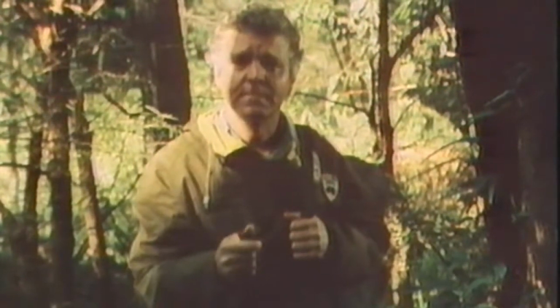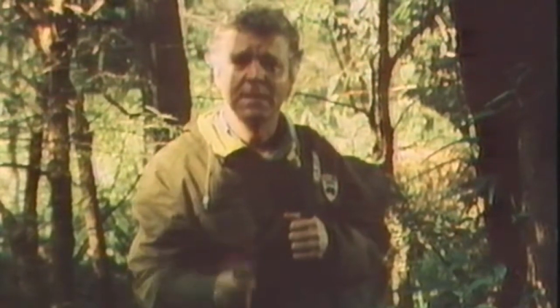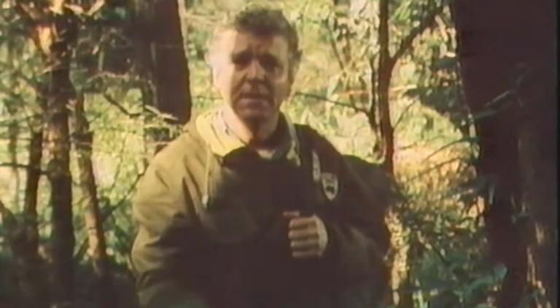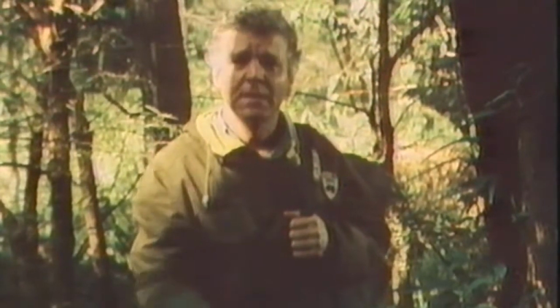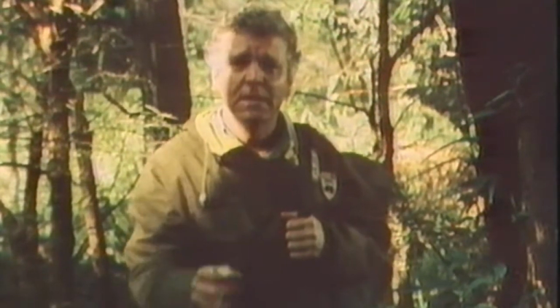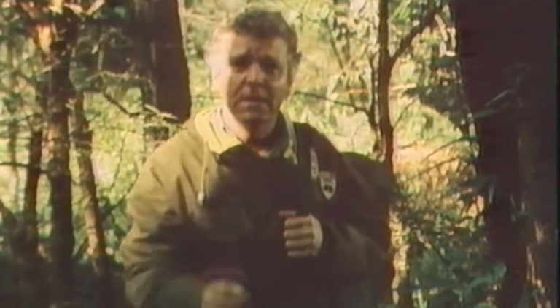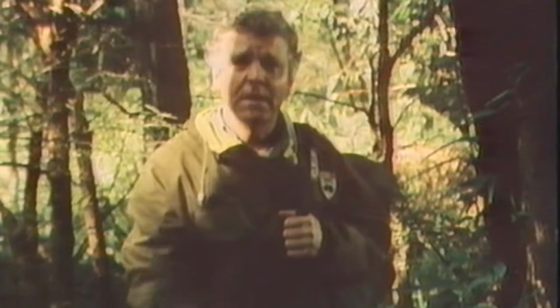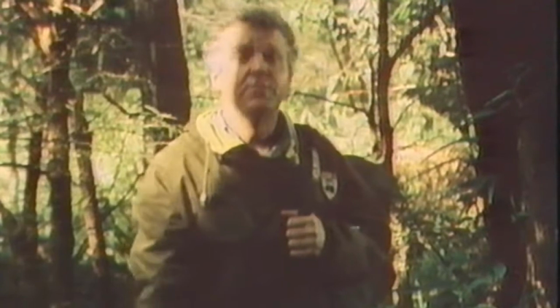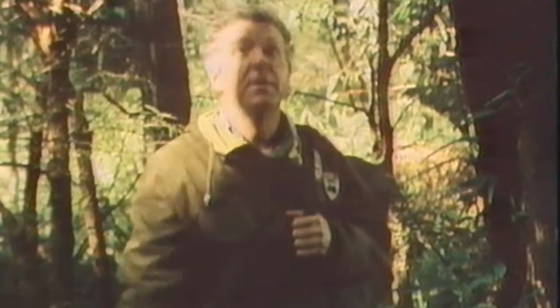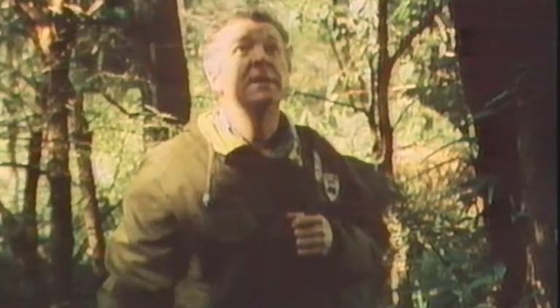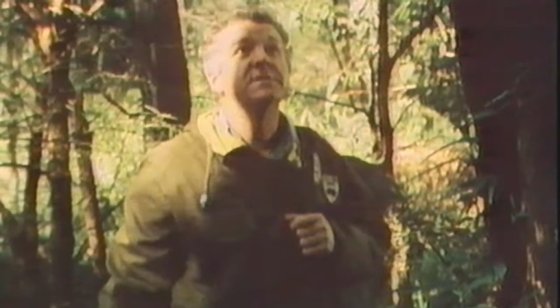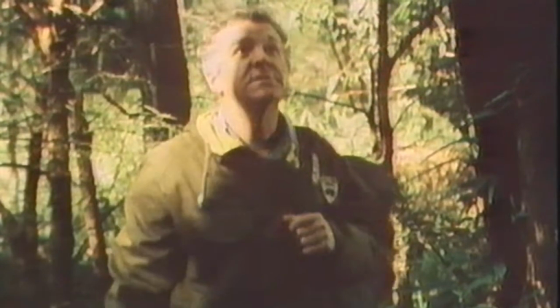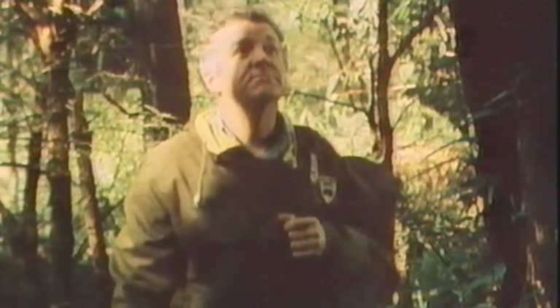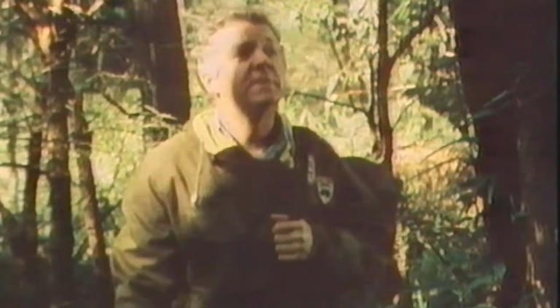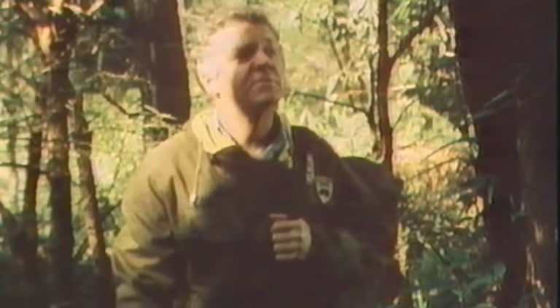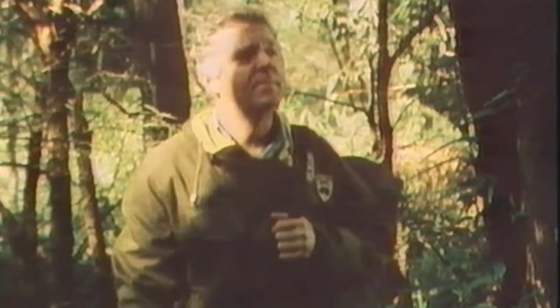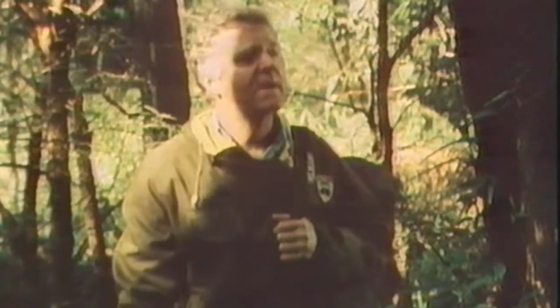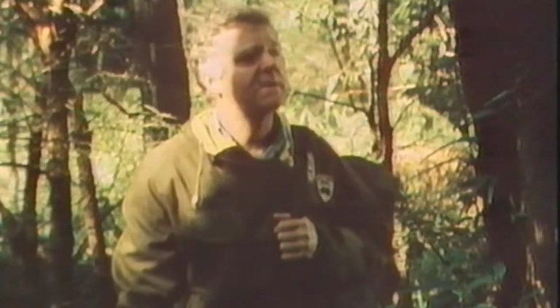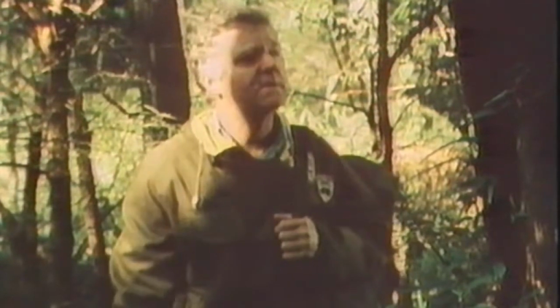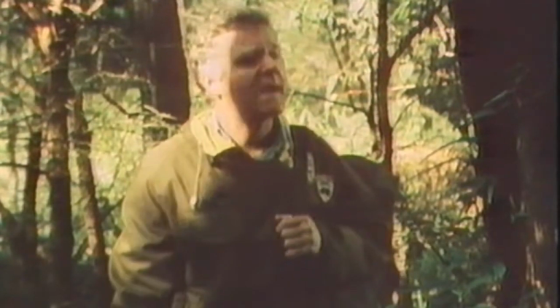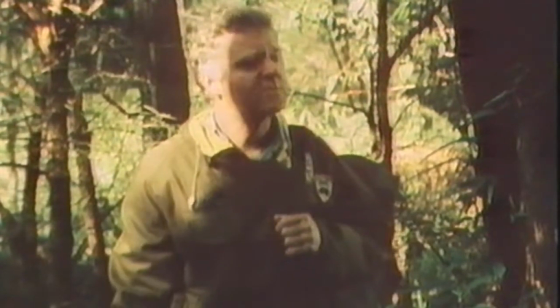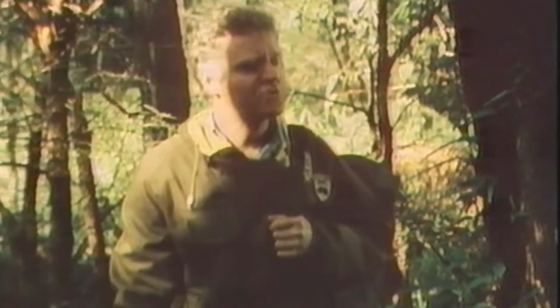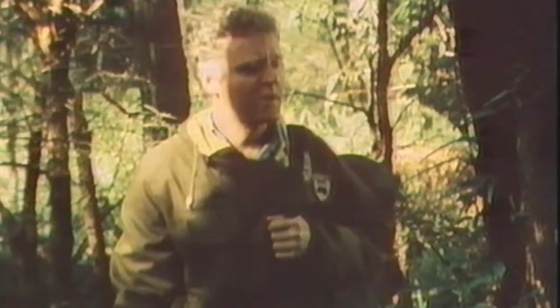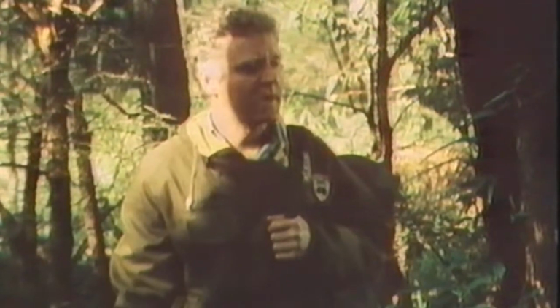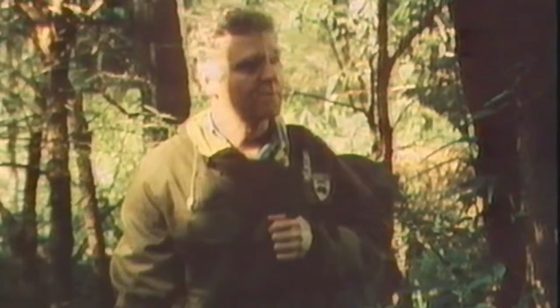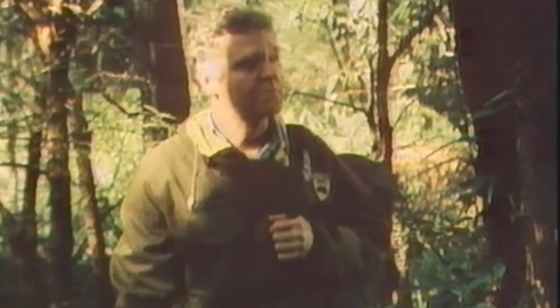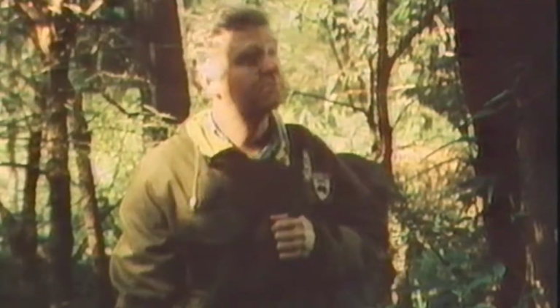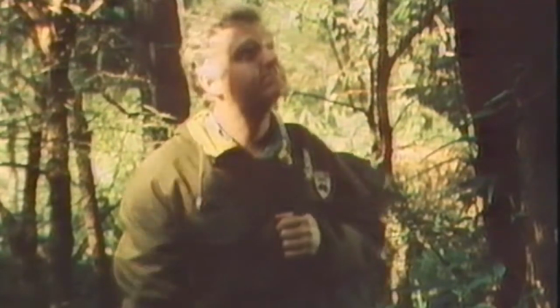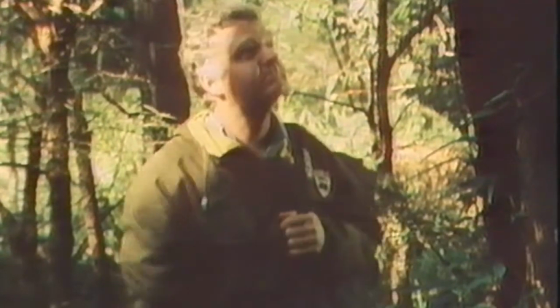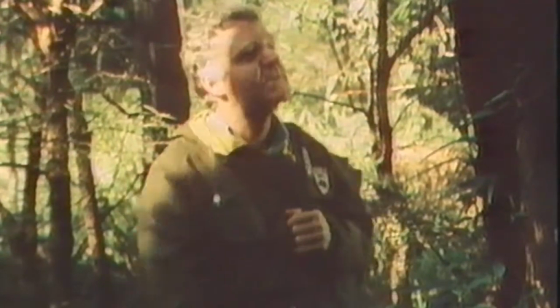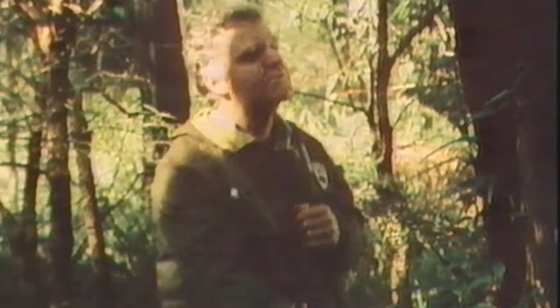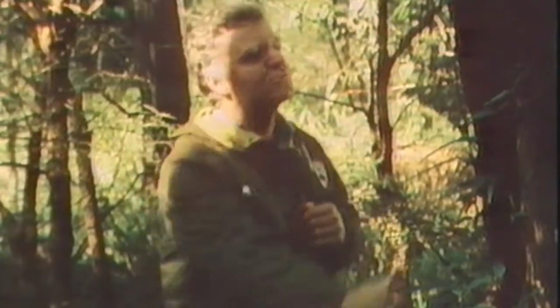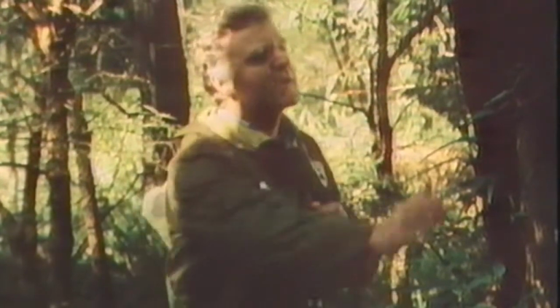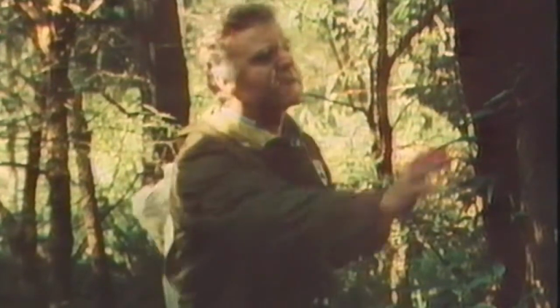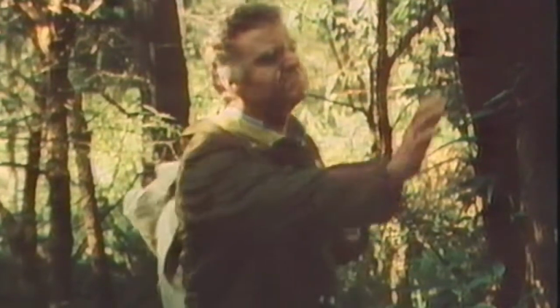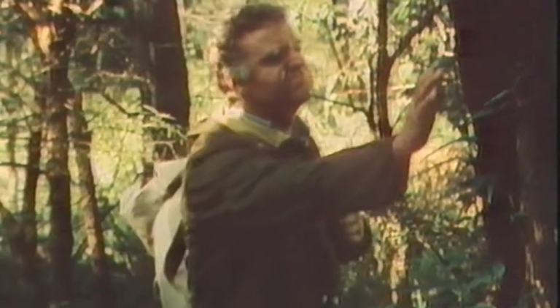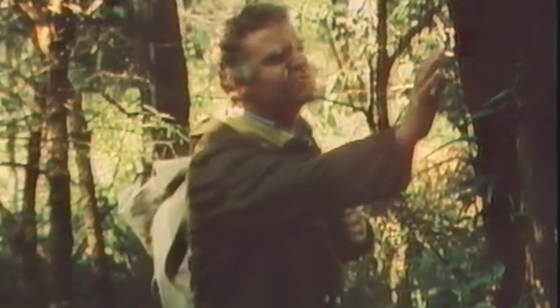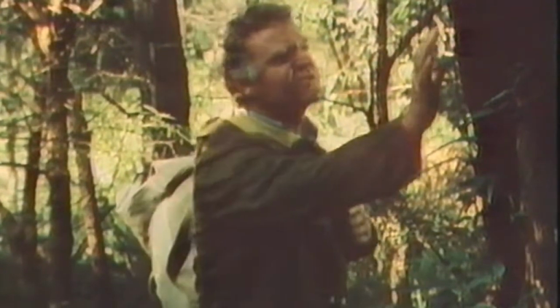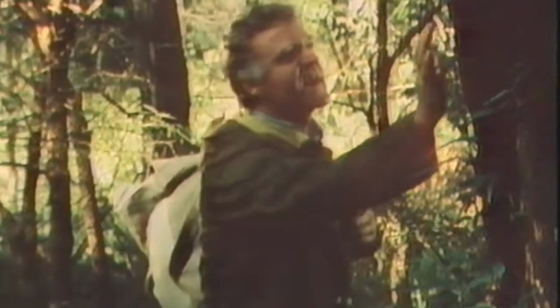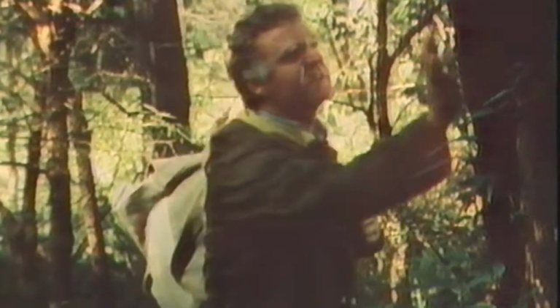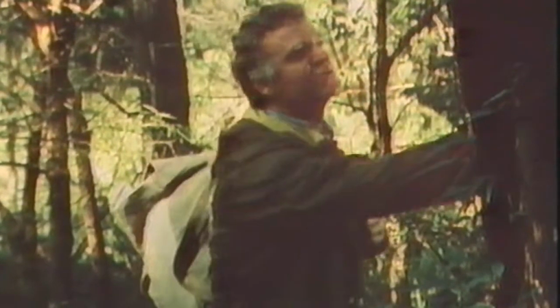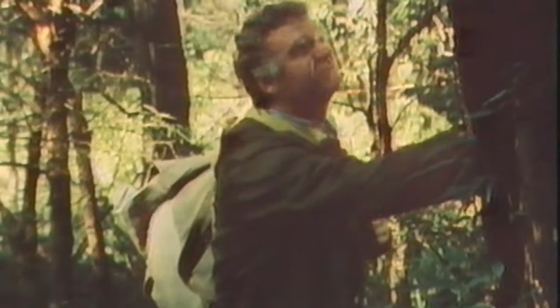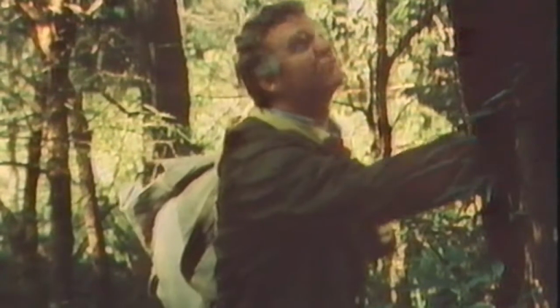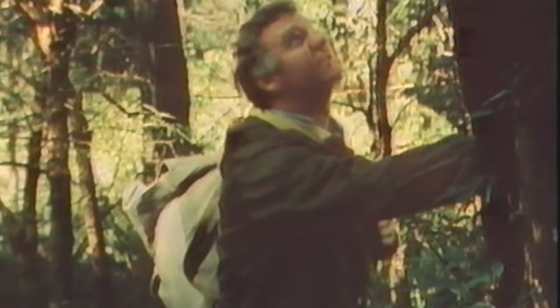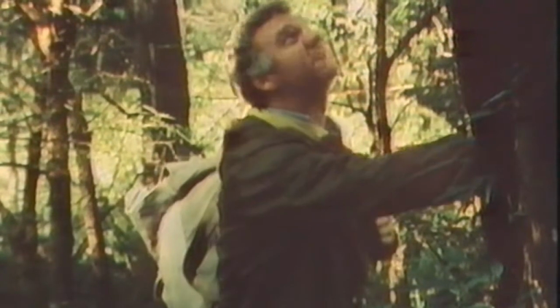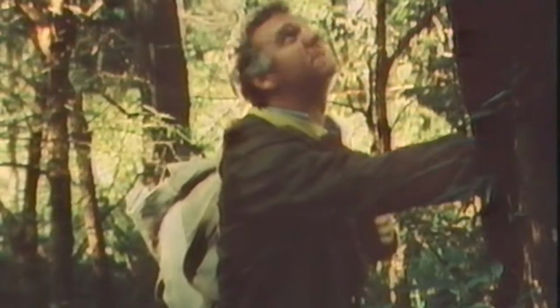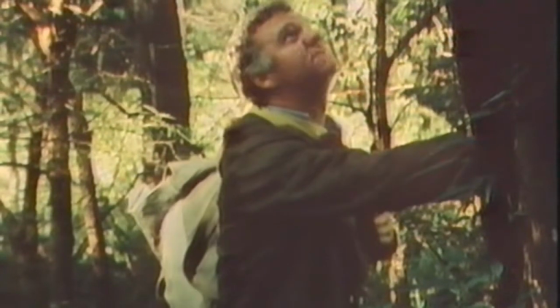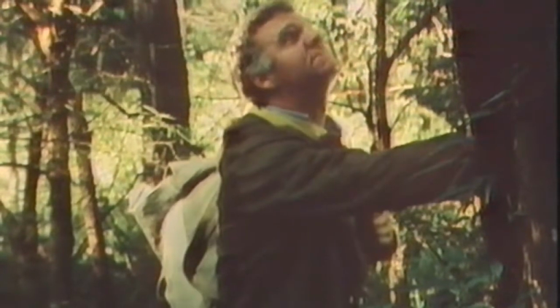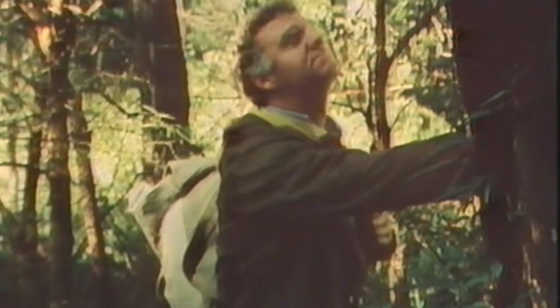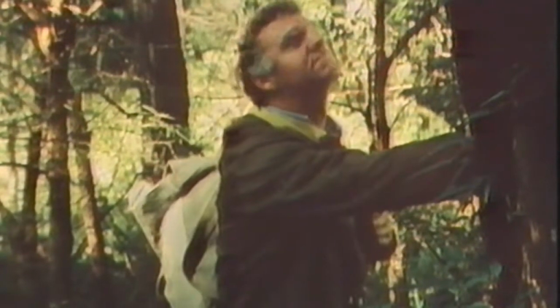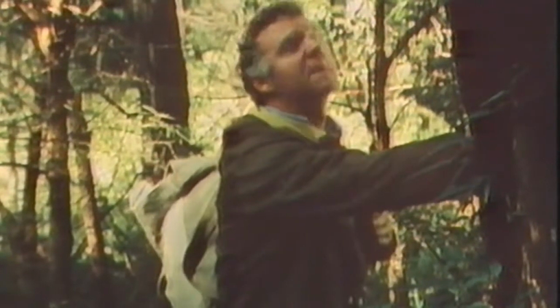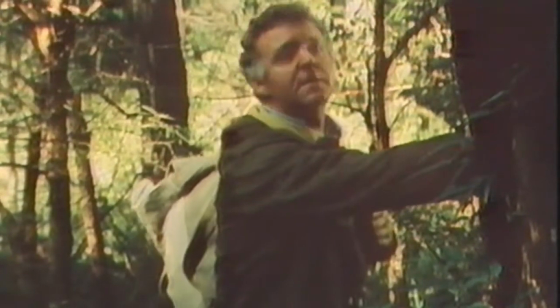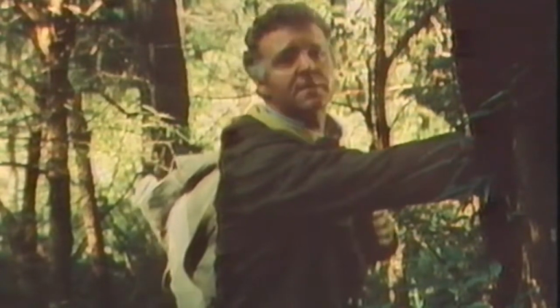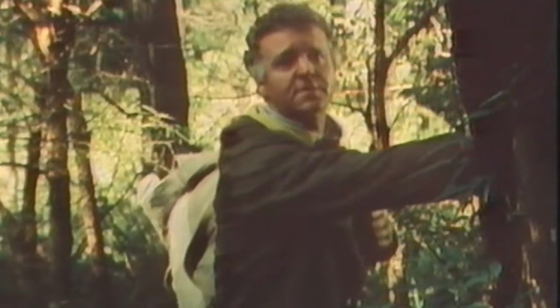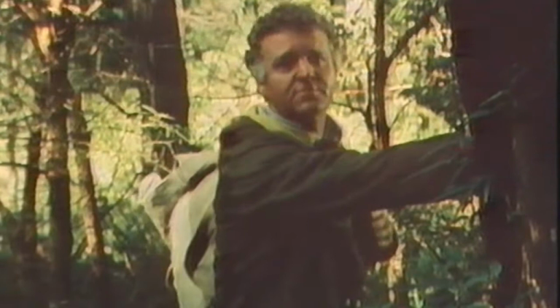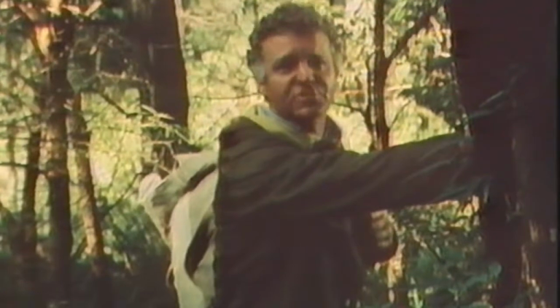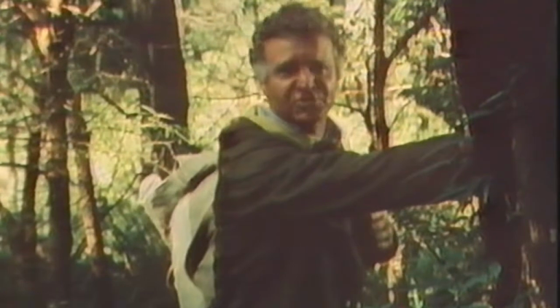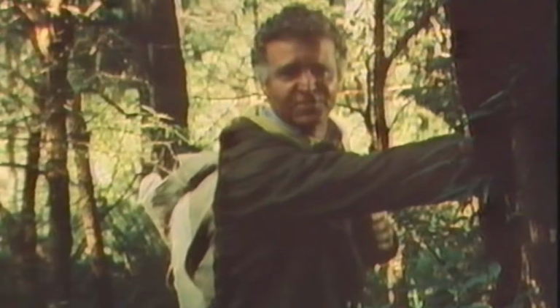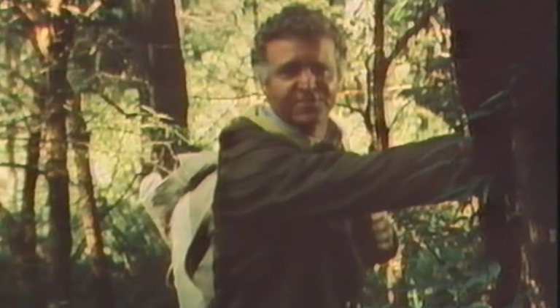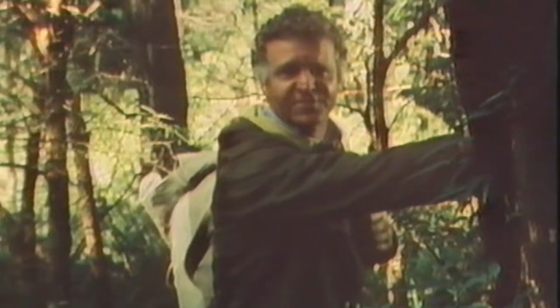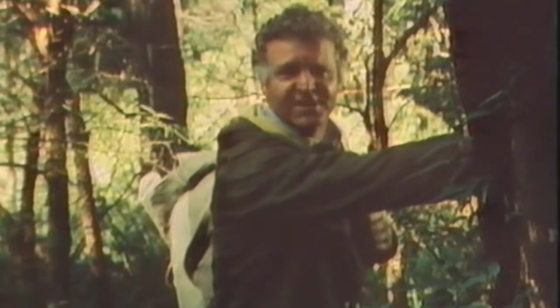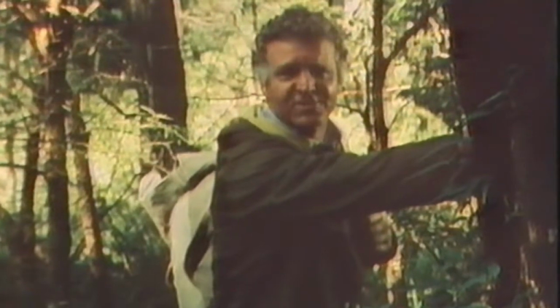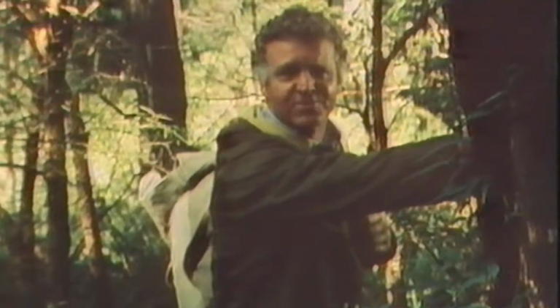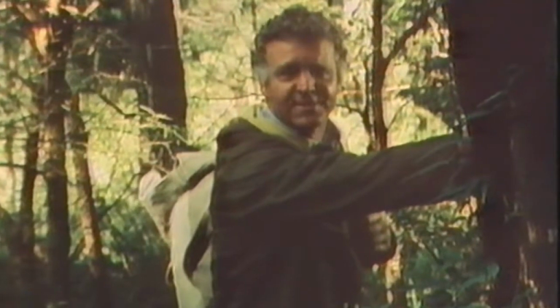Otherwise, it remained unchanged — great stands of trees which stood for centuries.